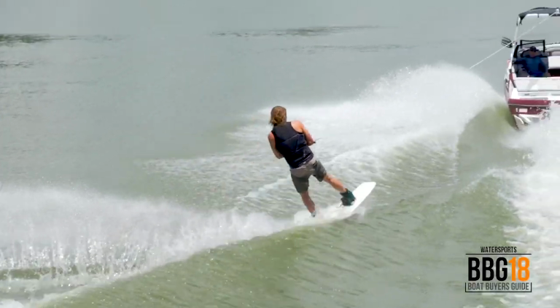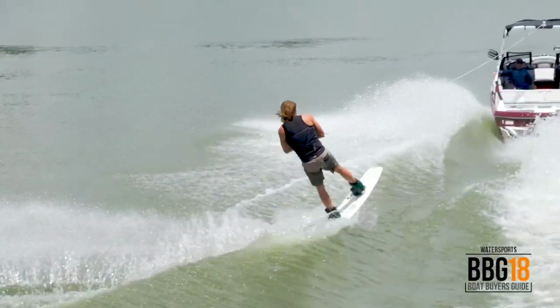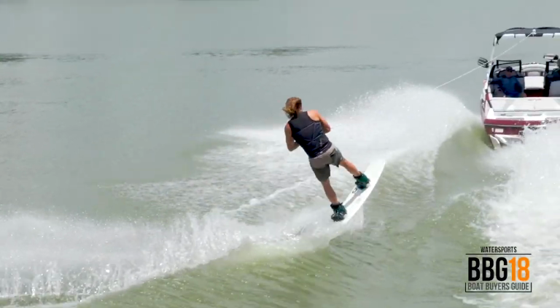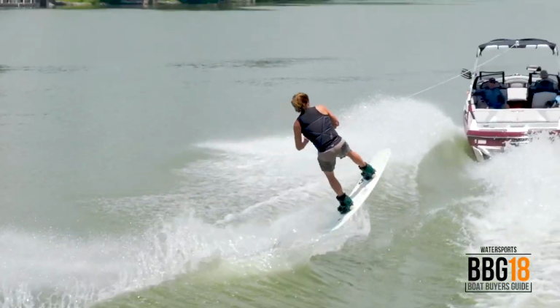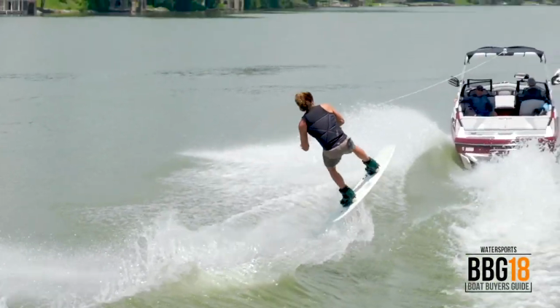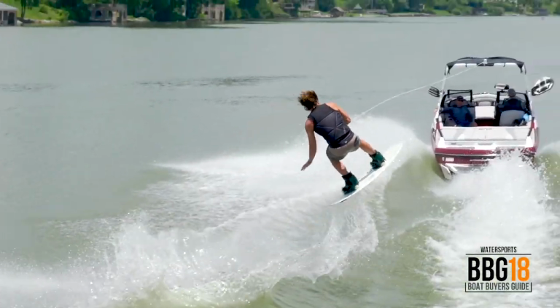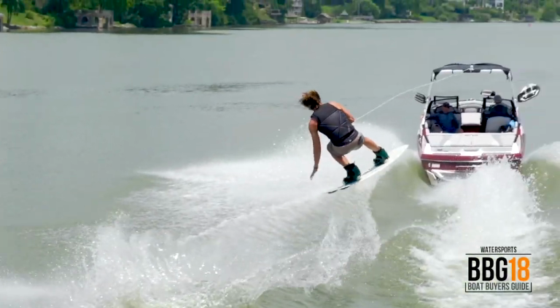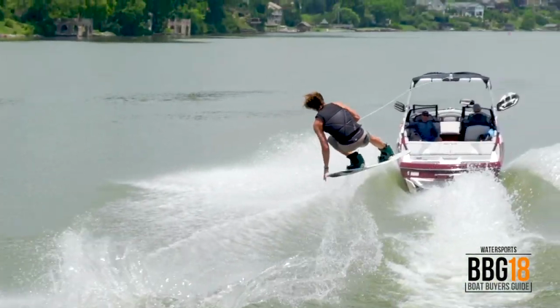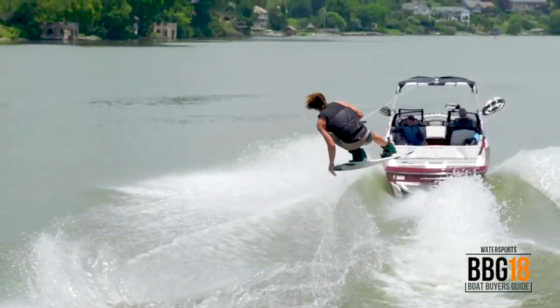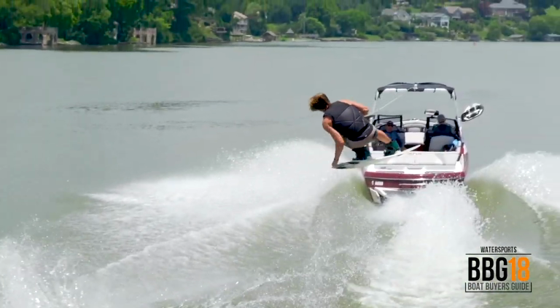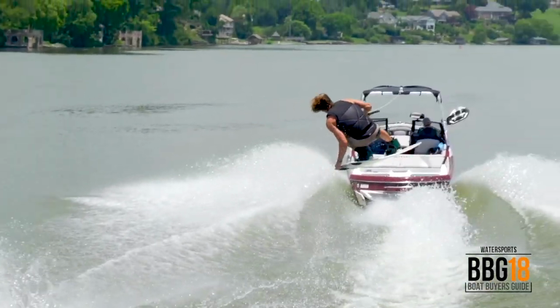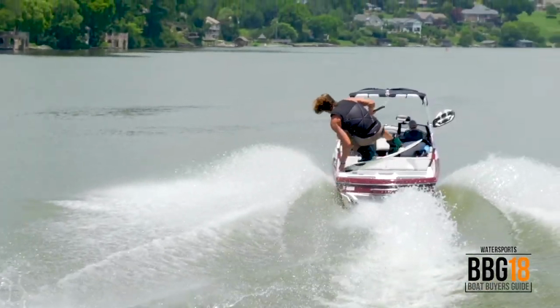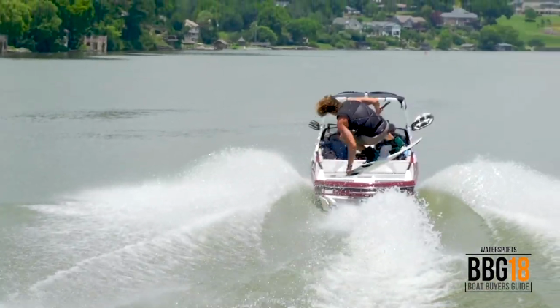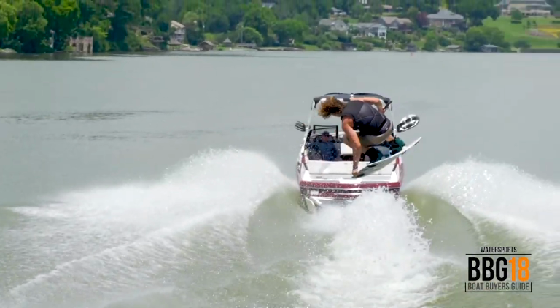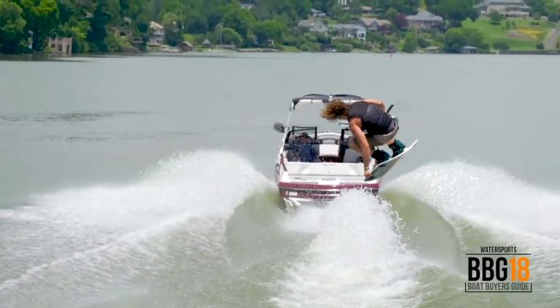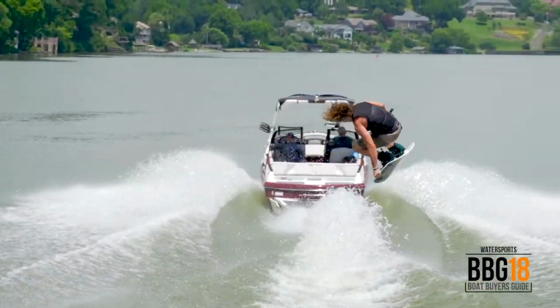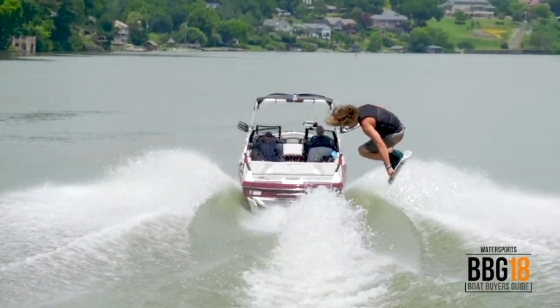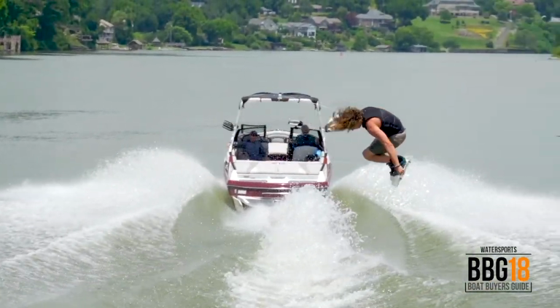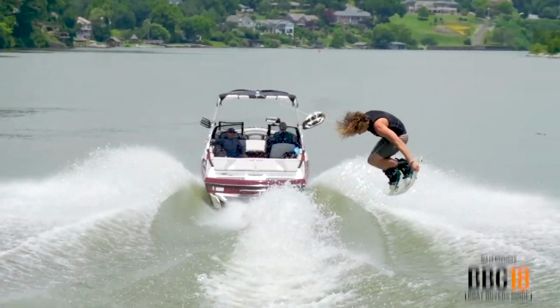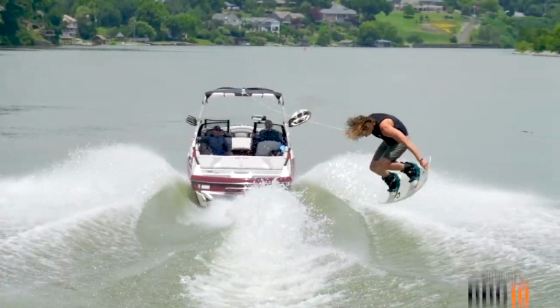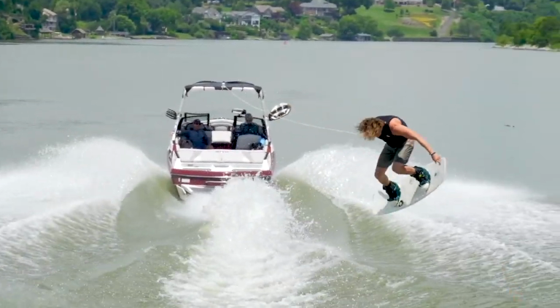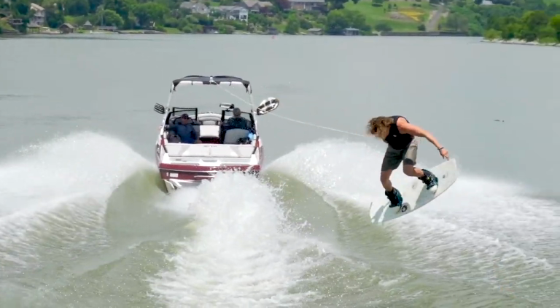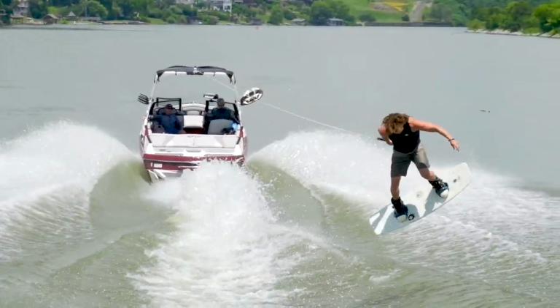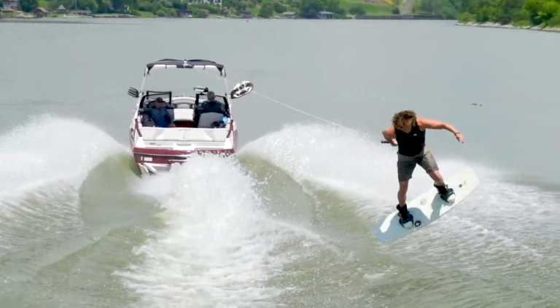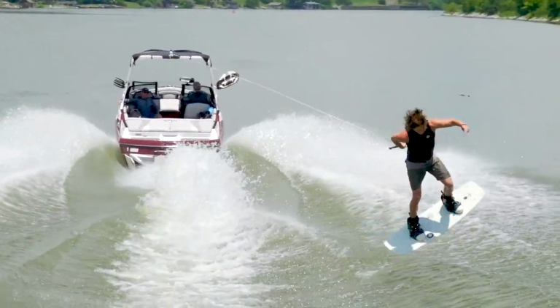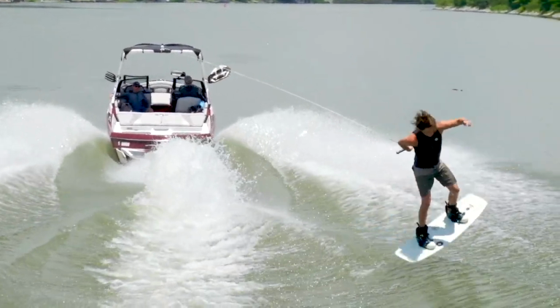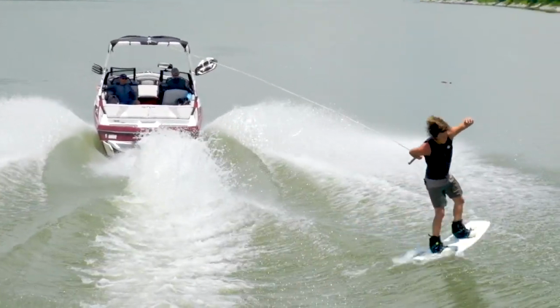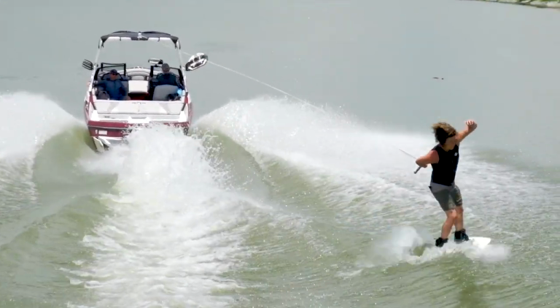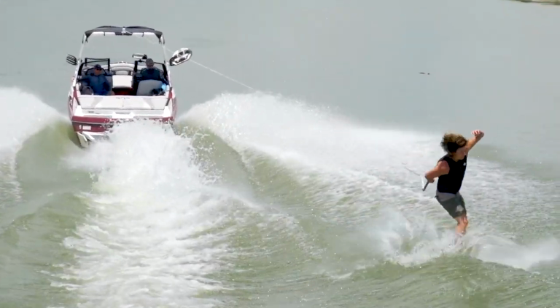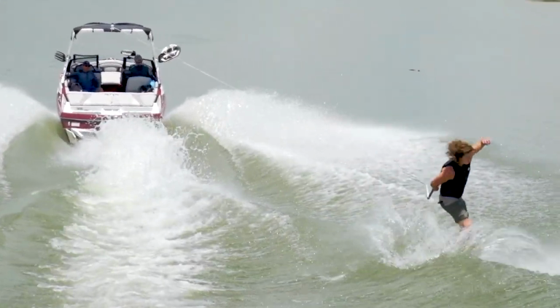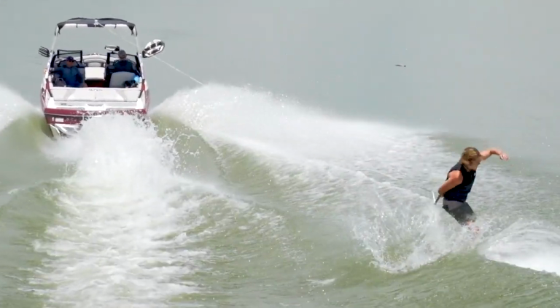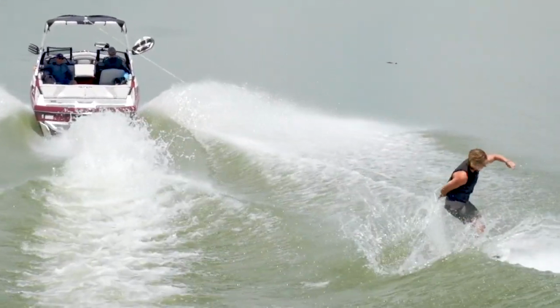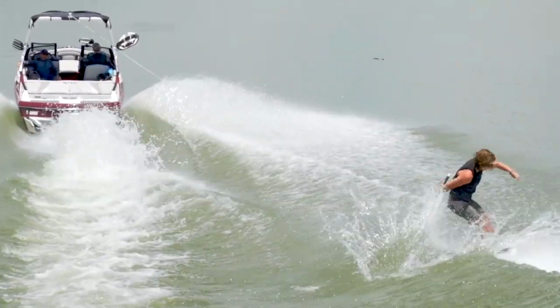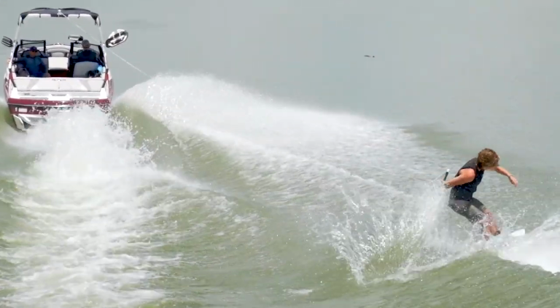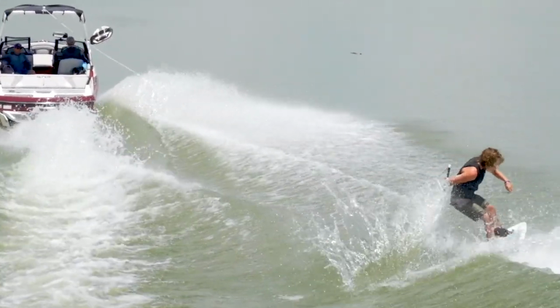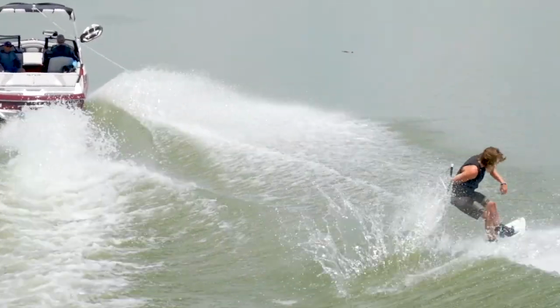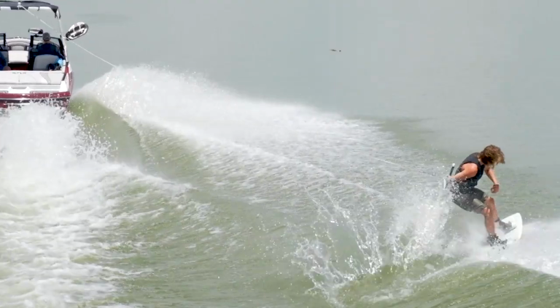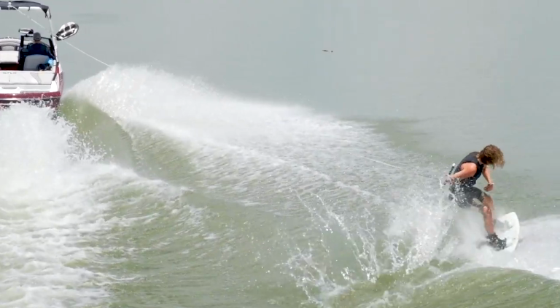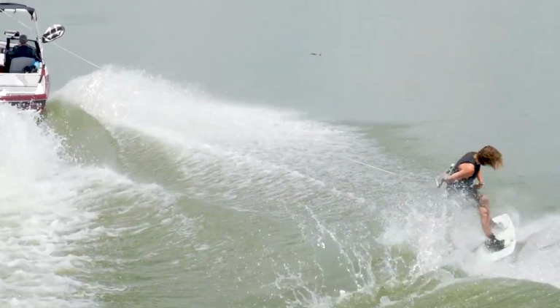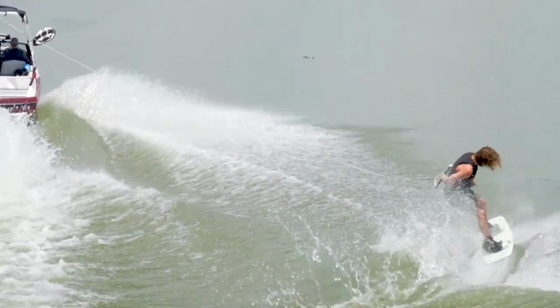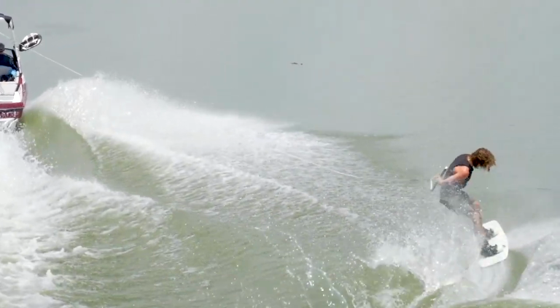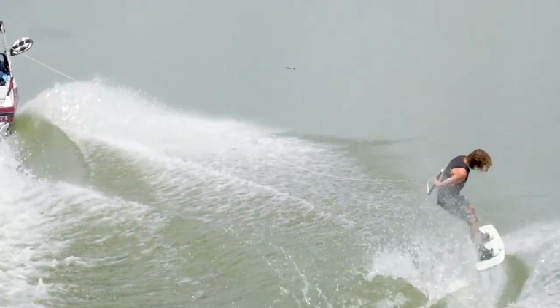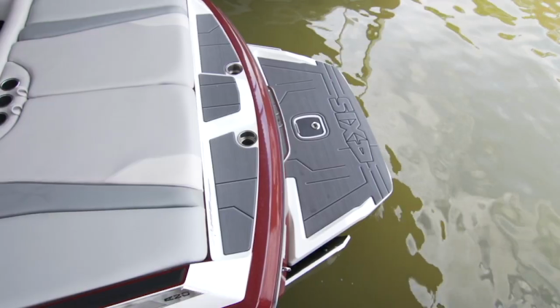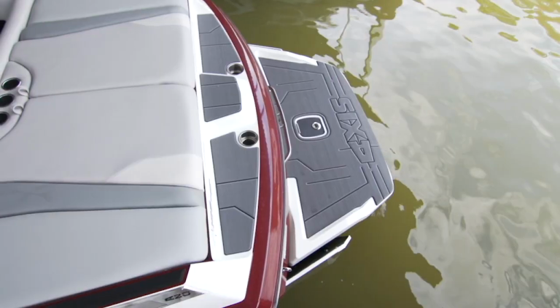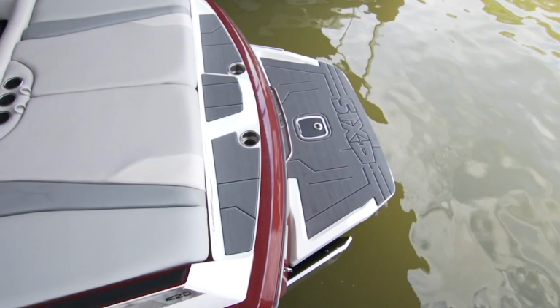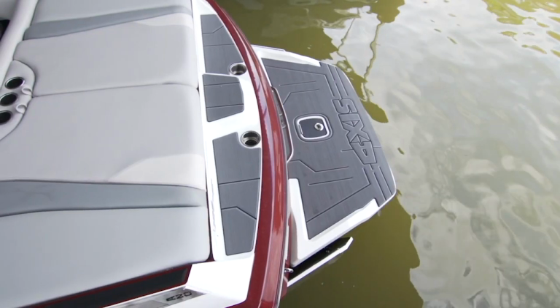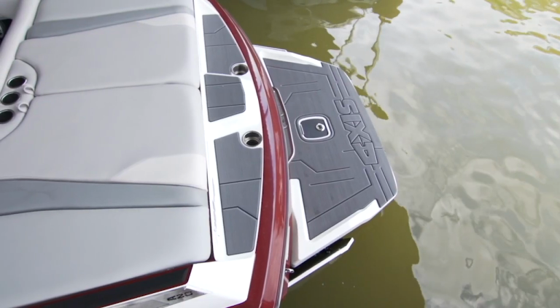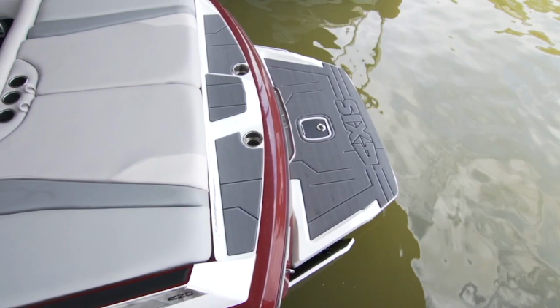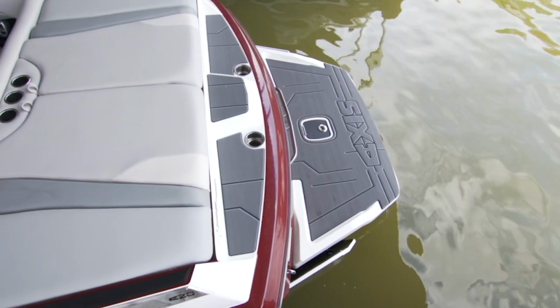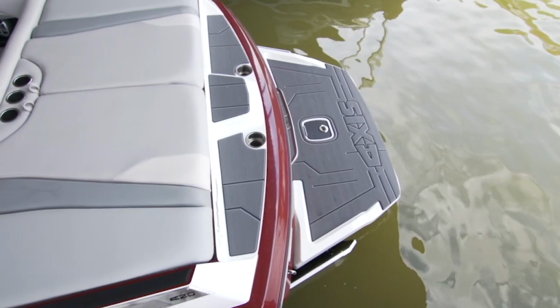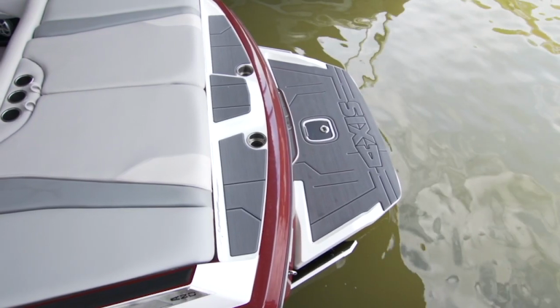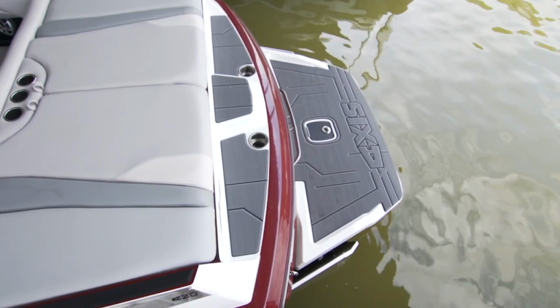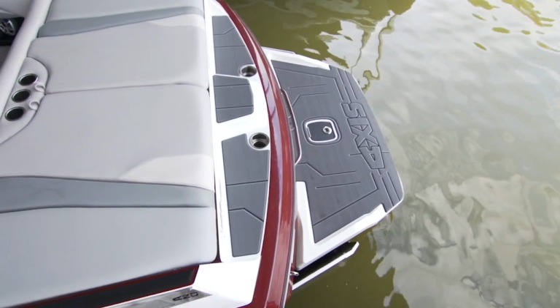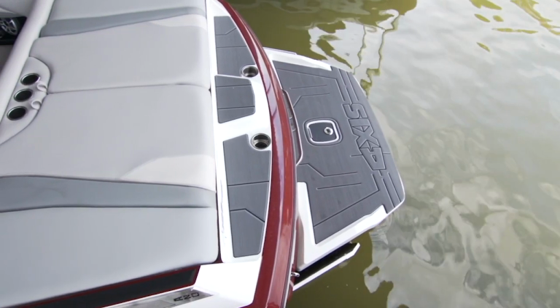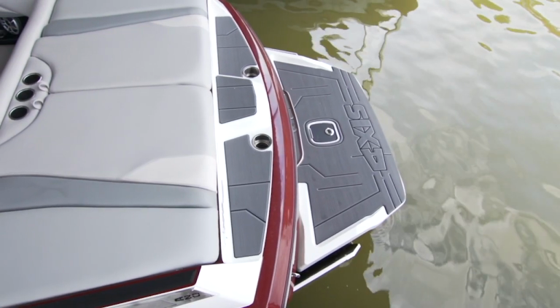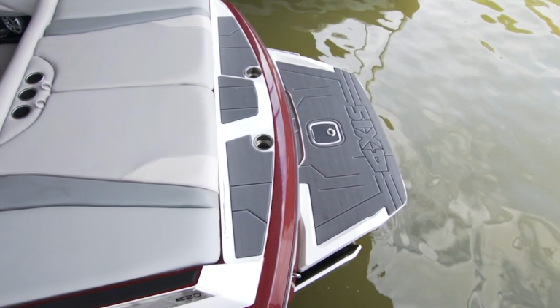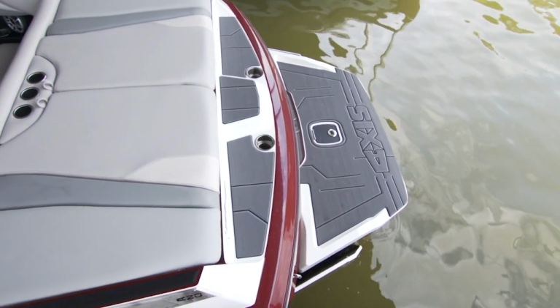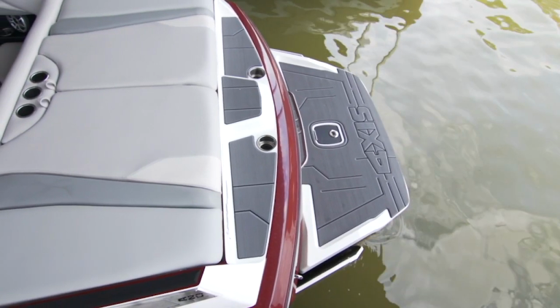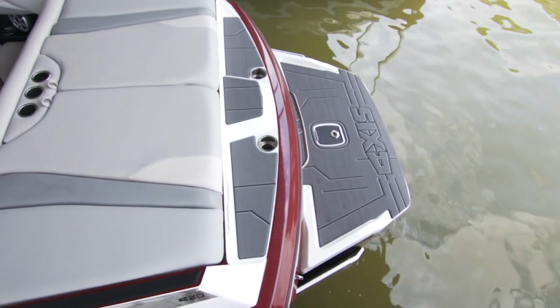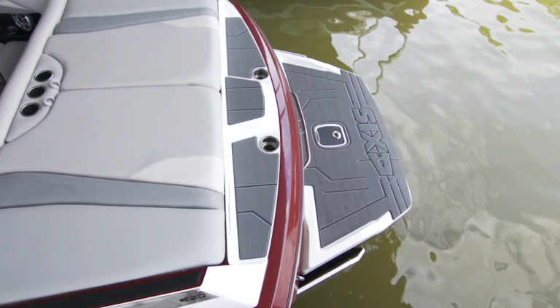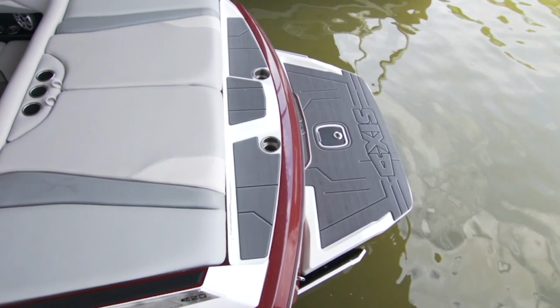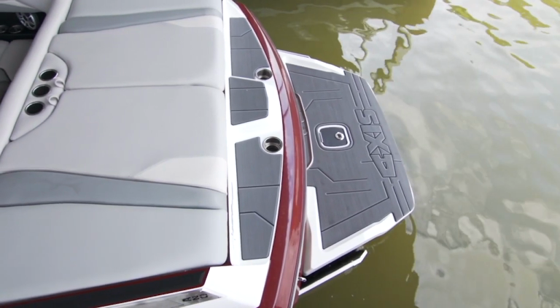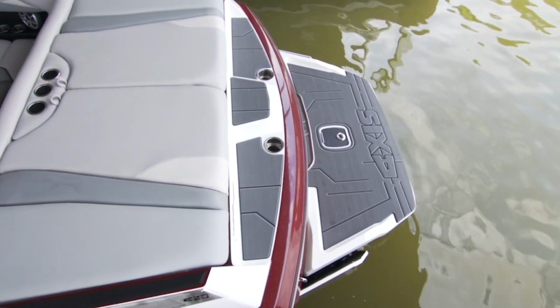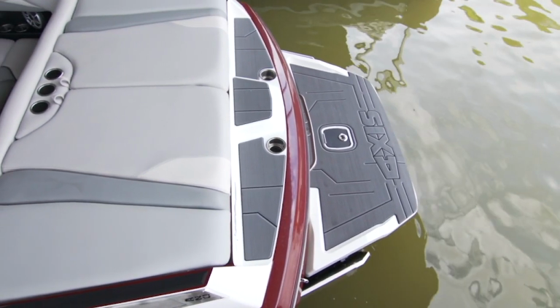The A20 is Axis' little boat that packs a surprisingly big punch. Here are three things we really liked when we tested it.